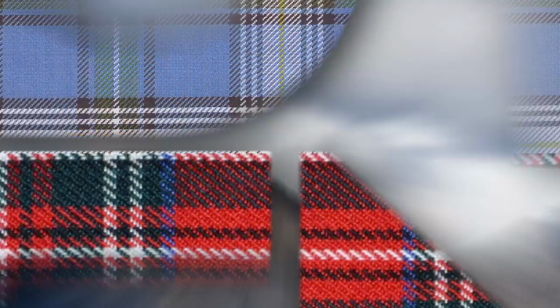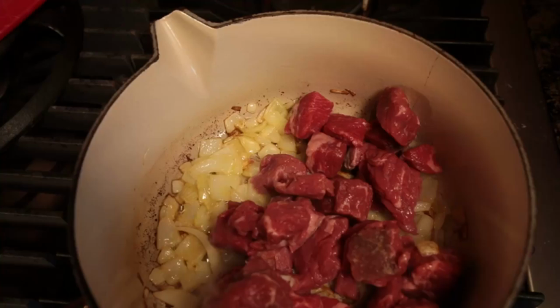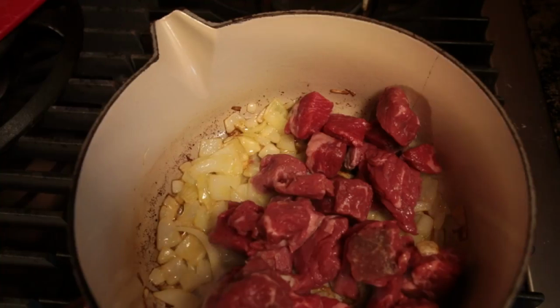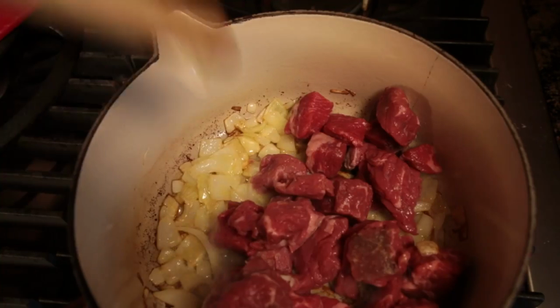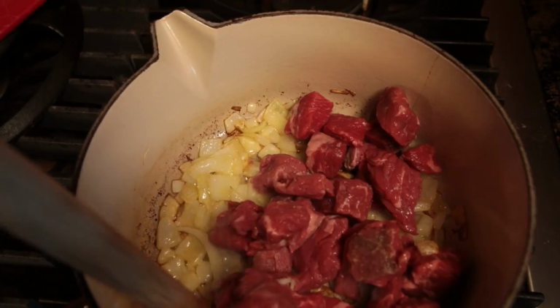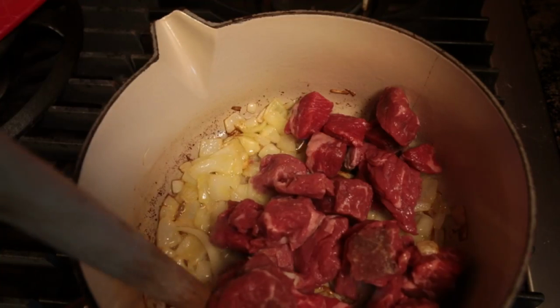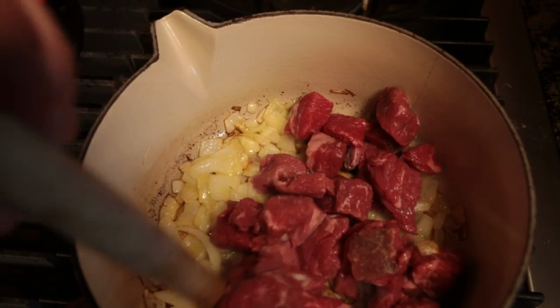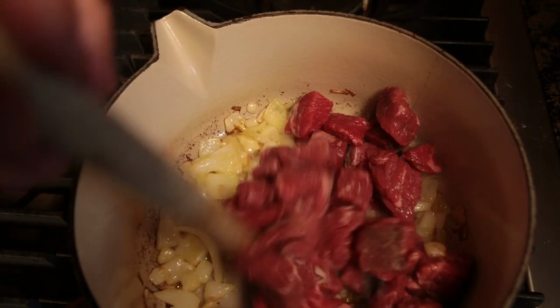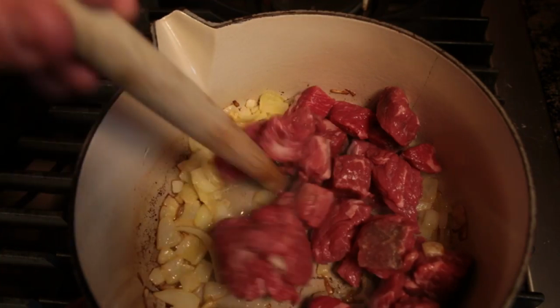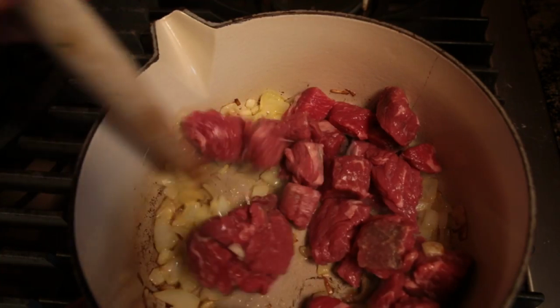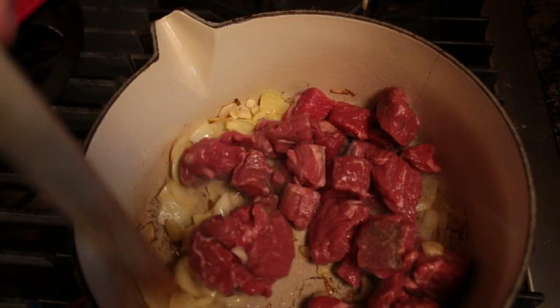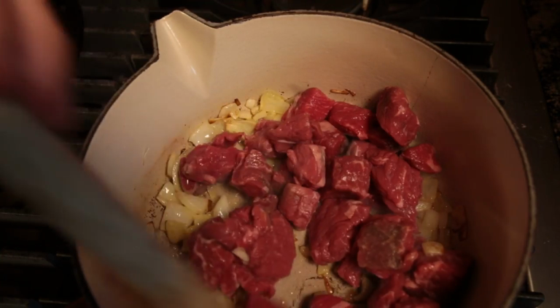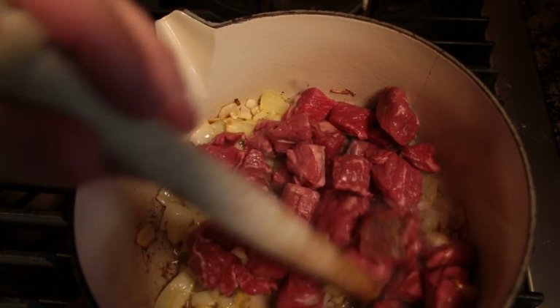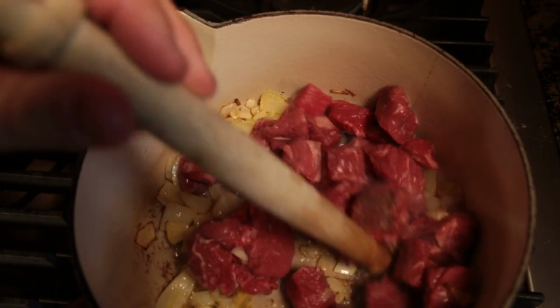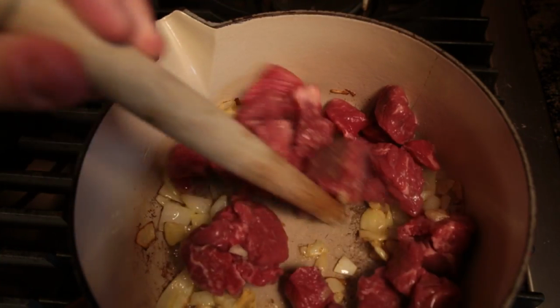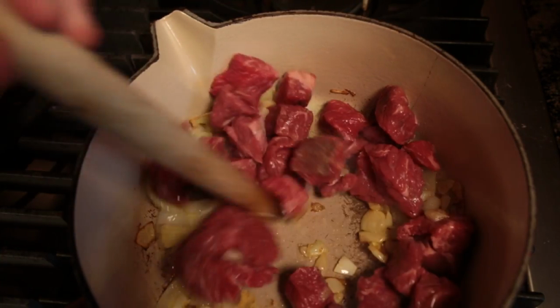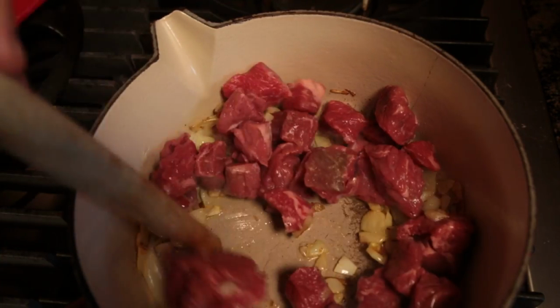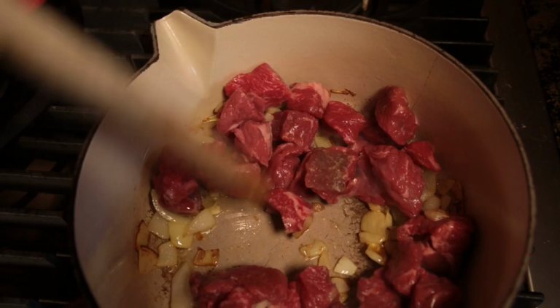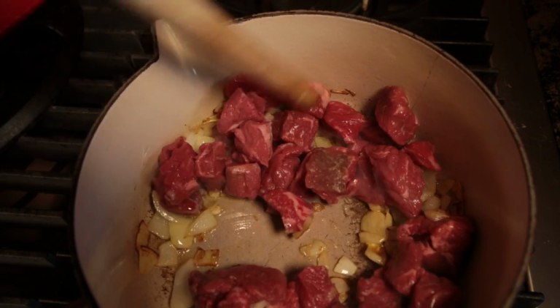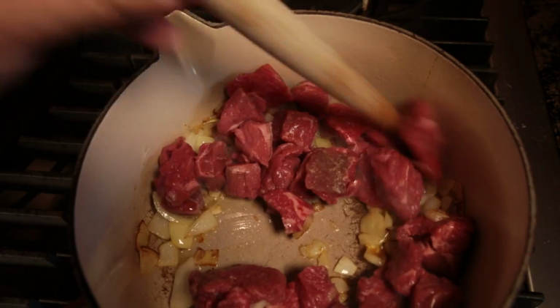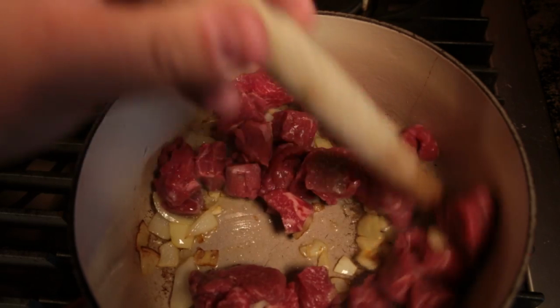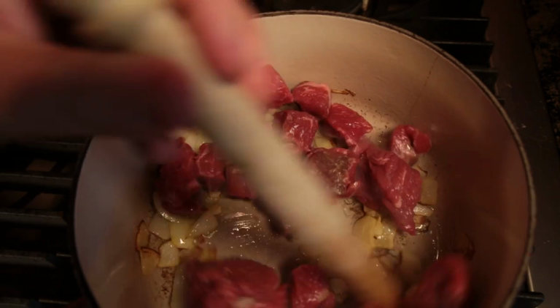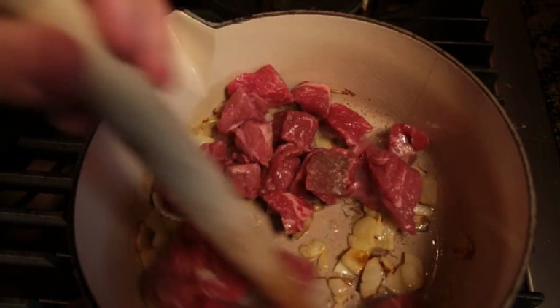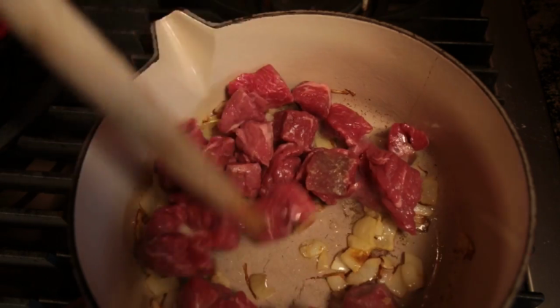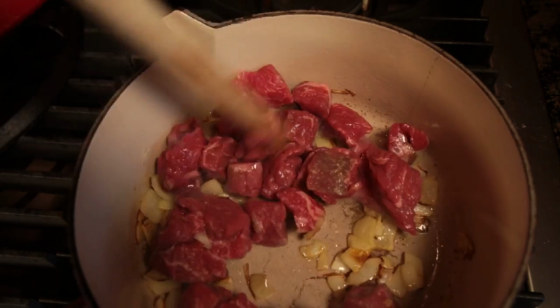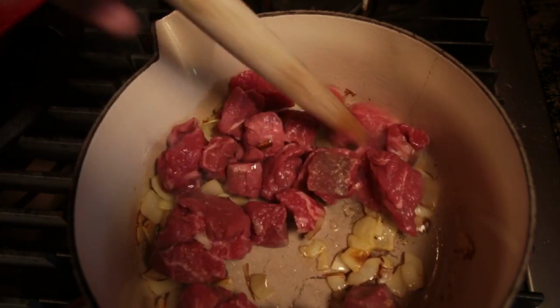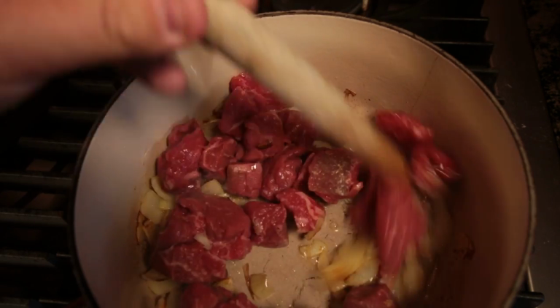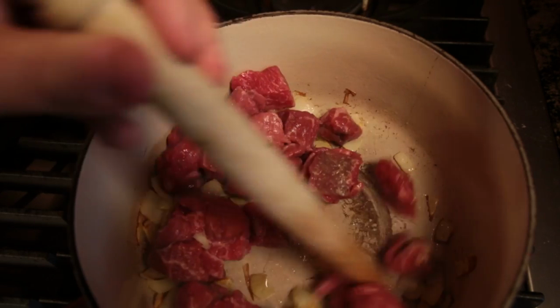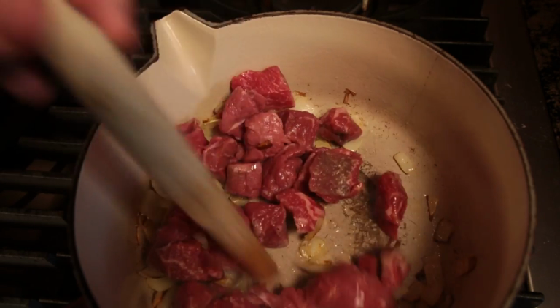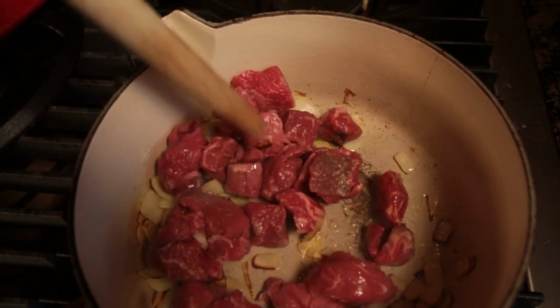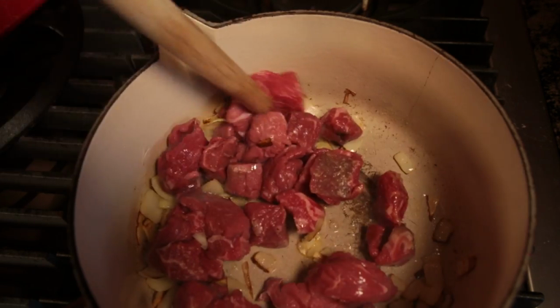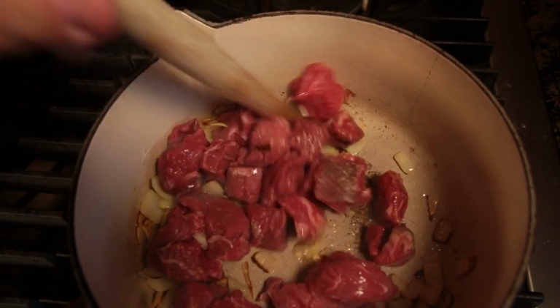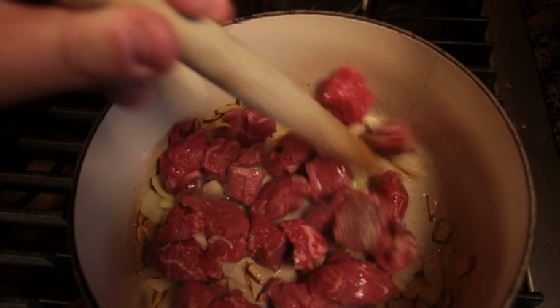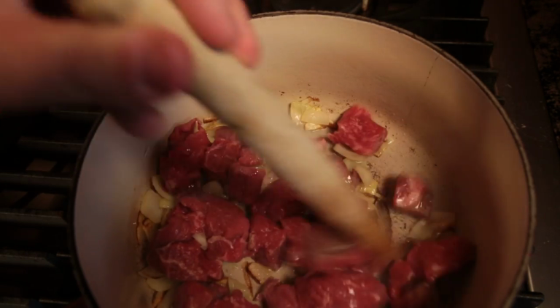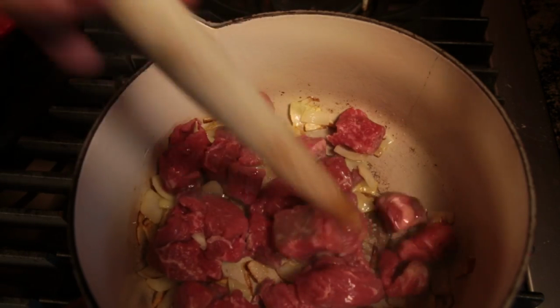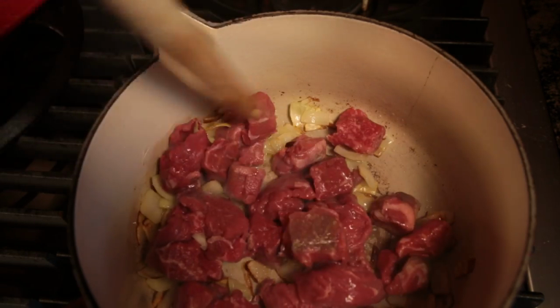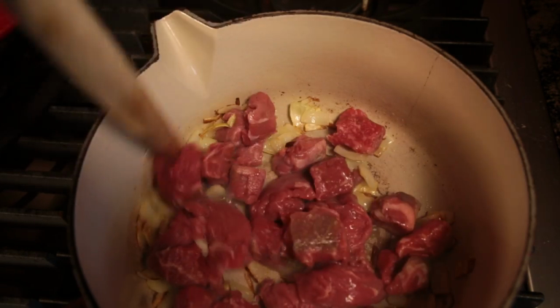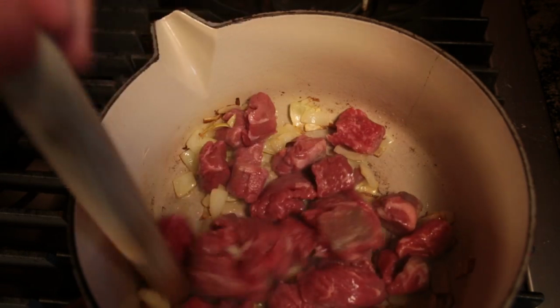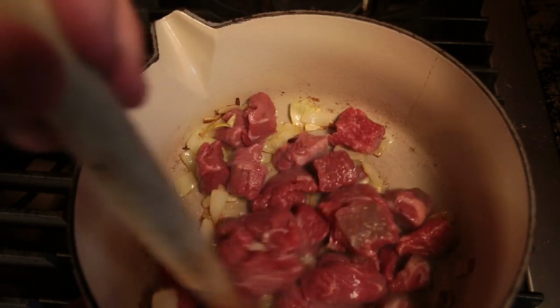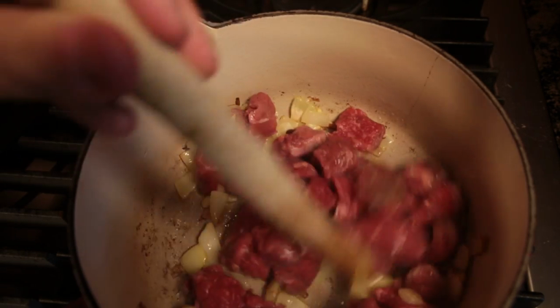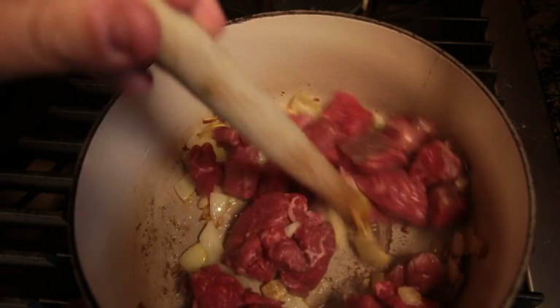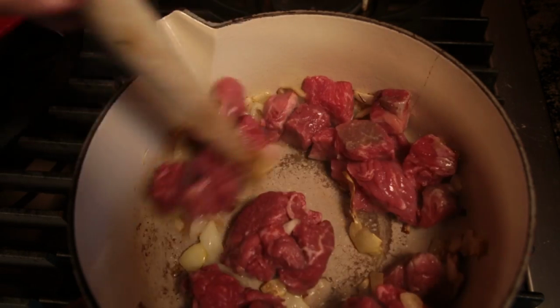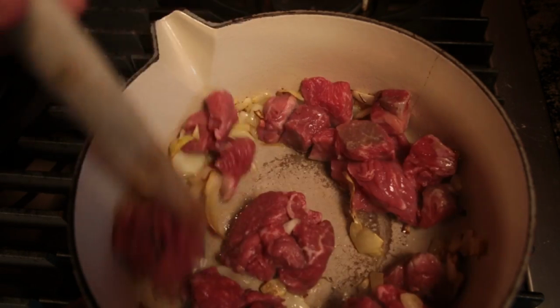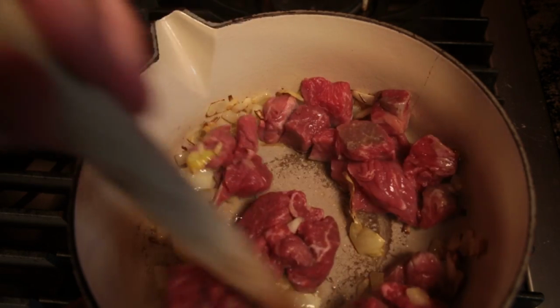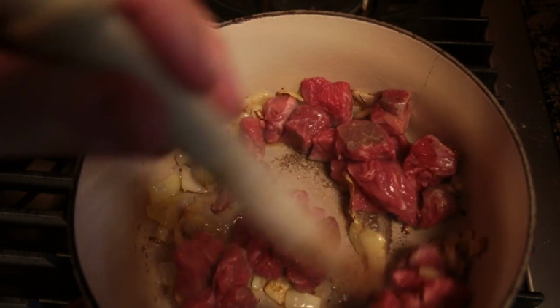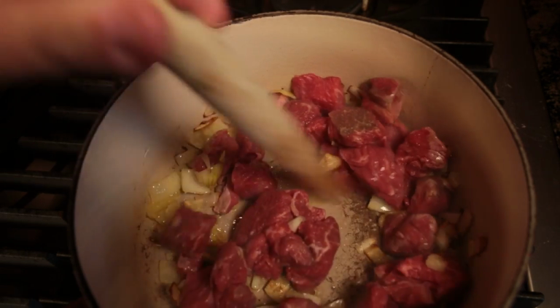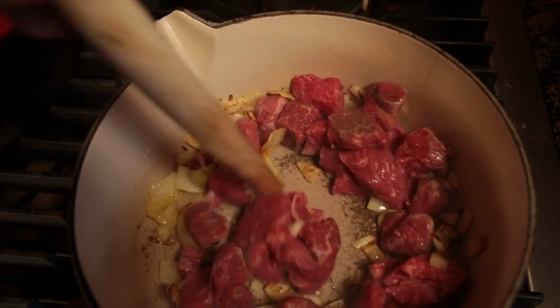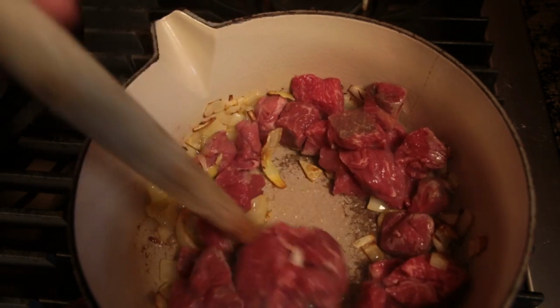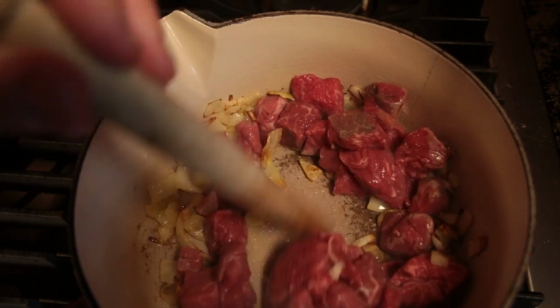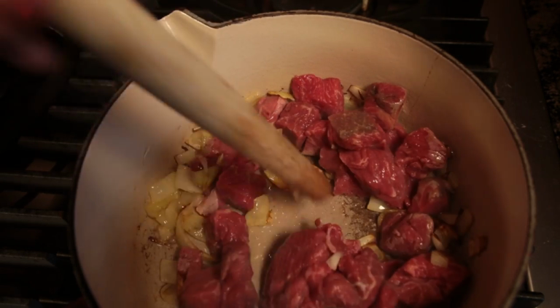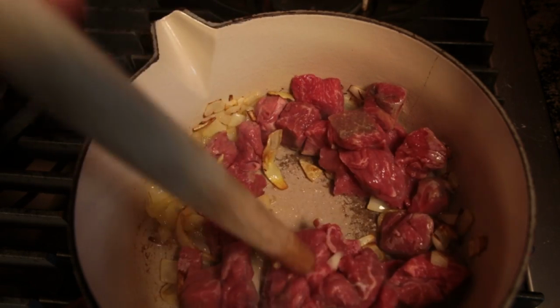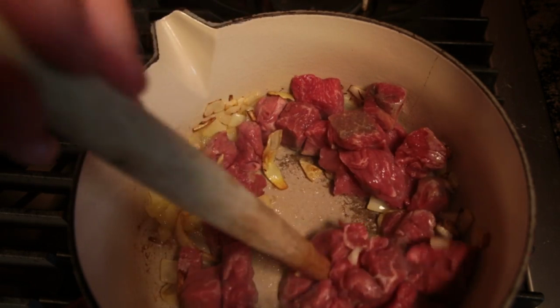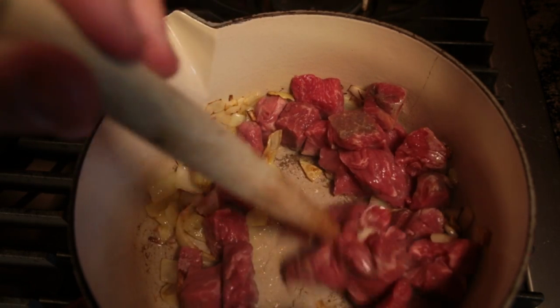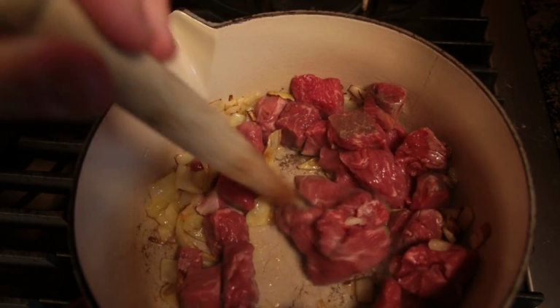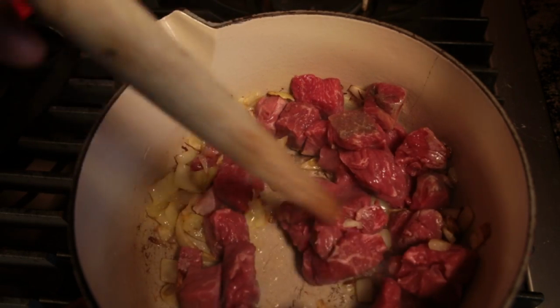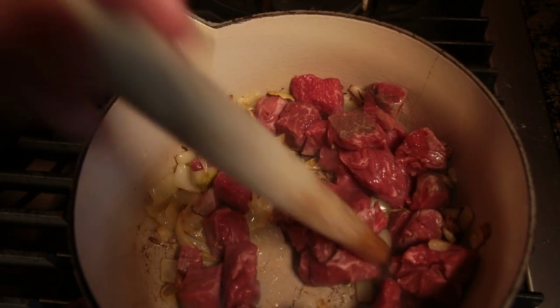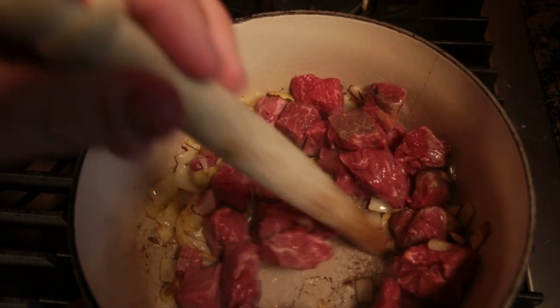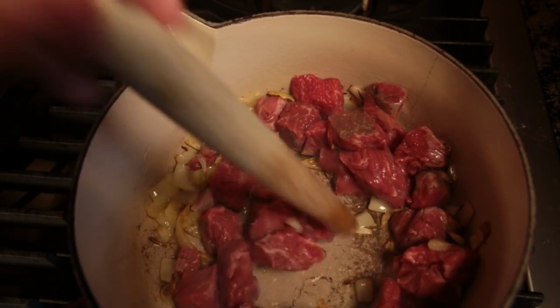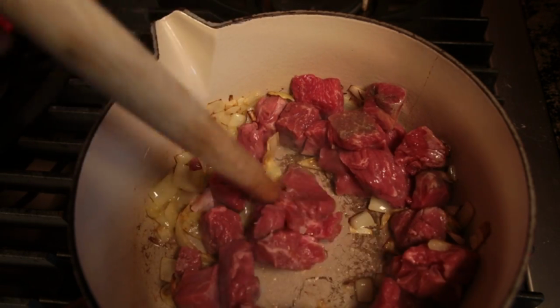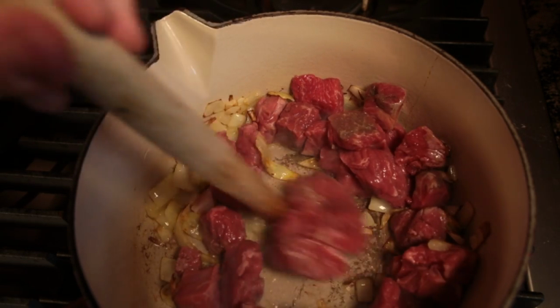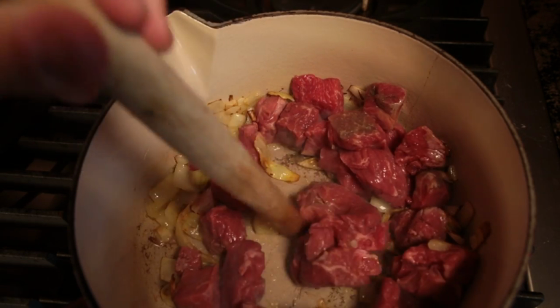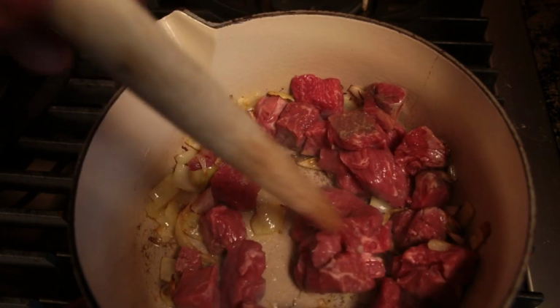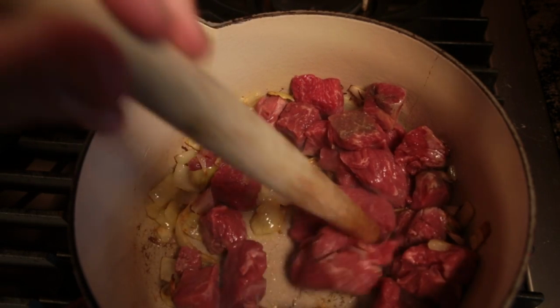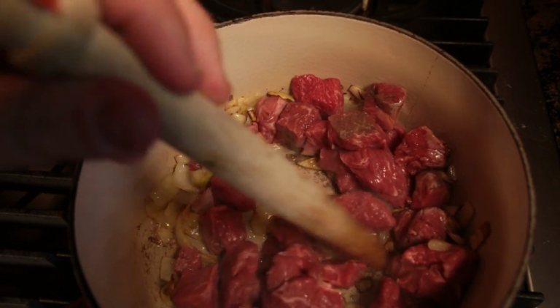Did you ken that some people like to put corned beef in their stovies instead of mince? These people are idiots.